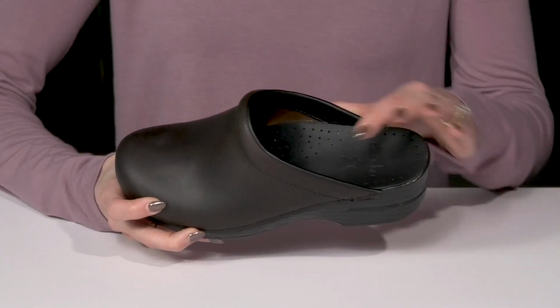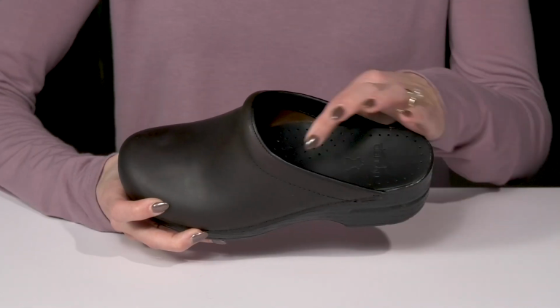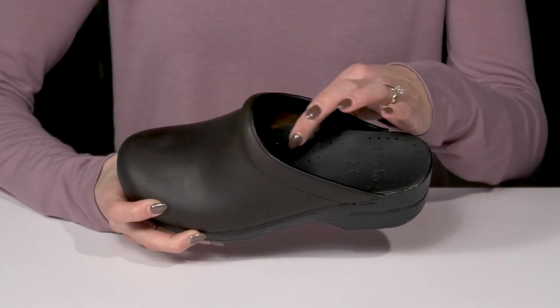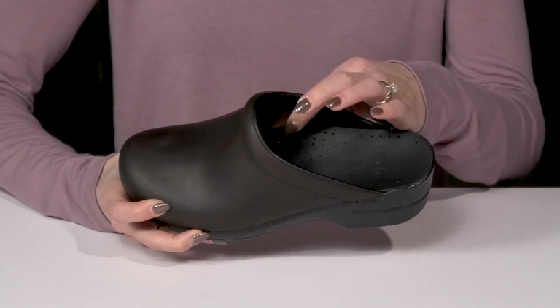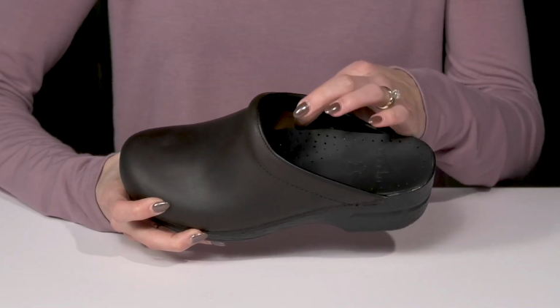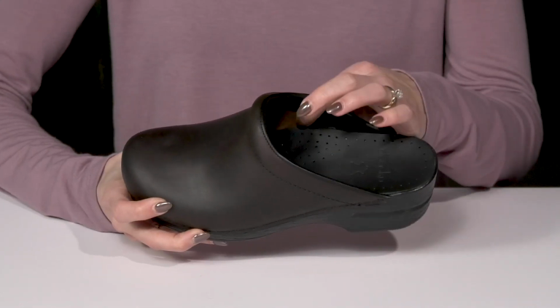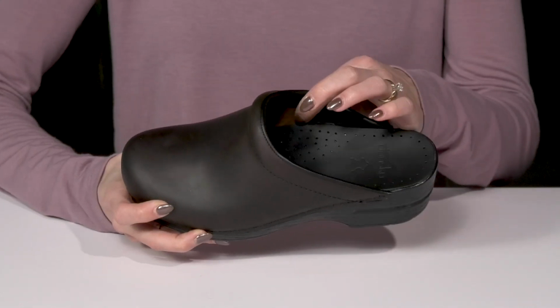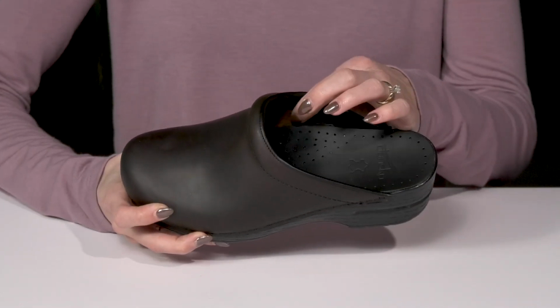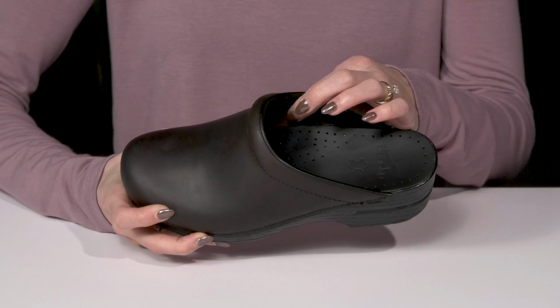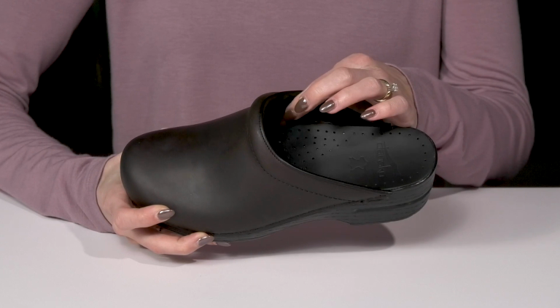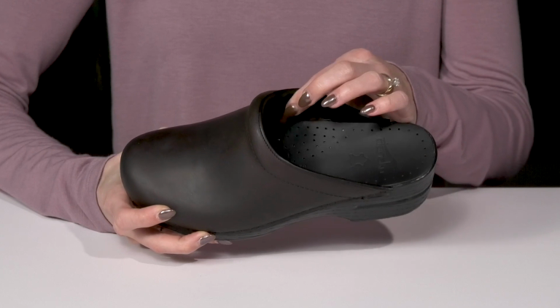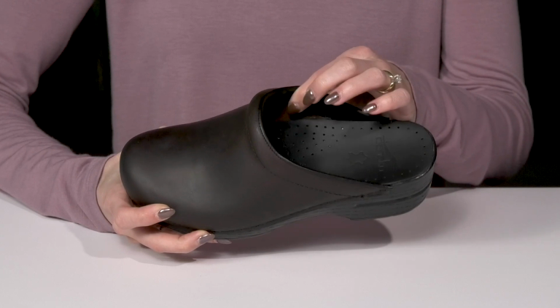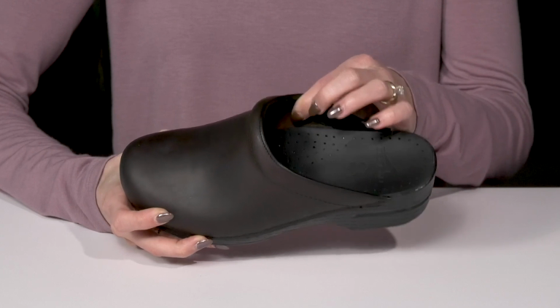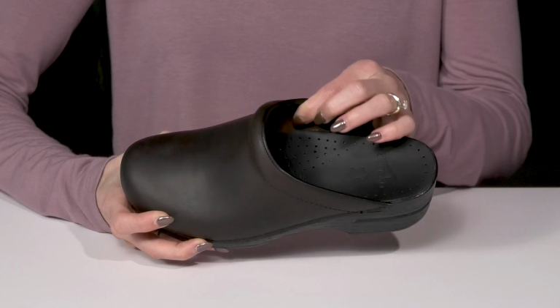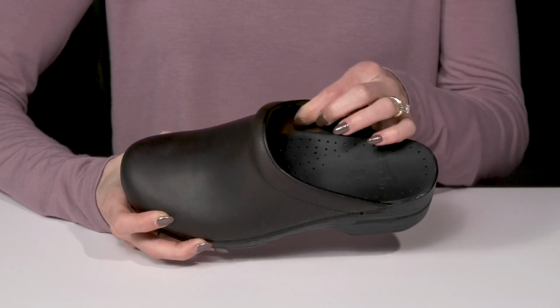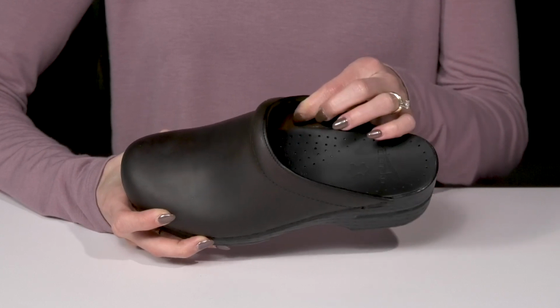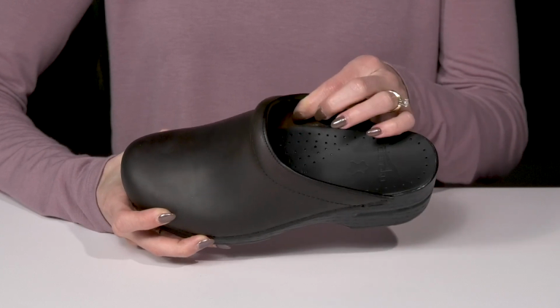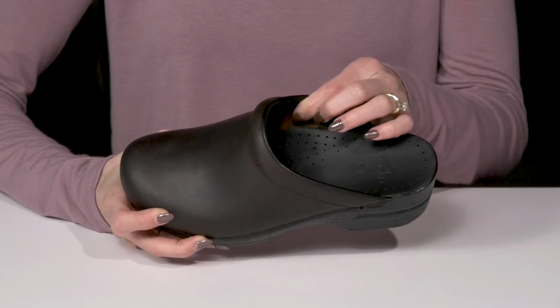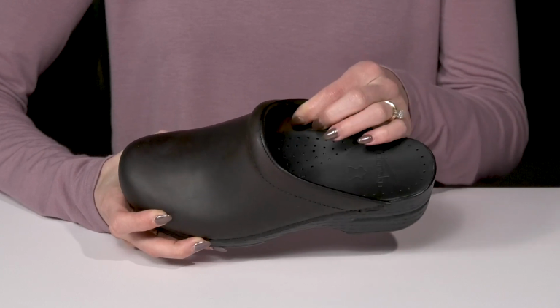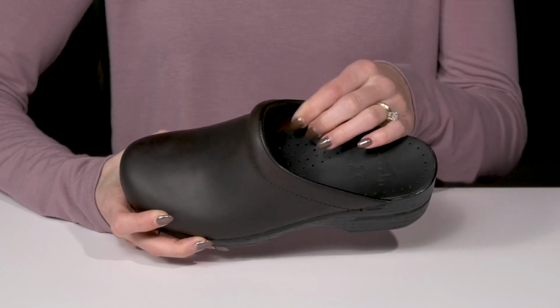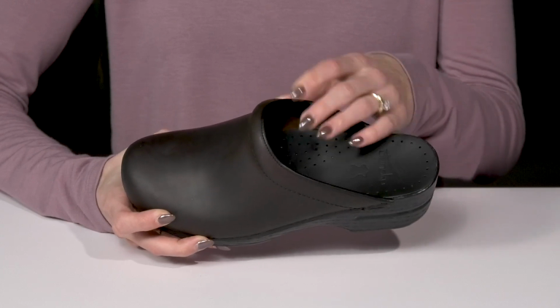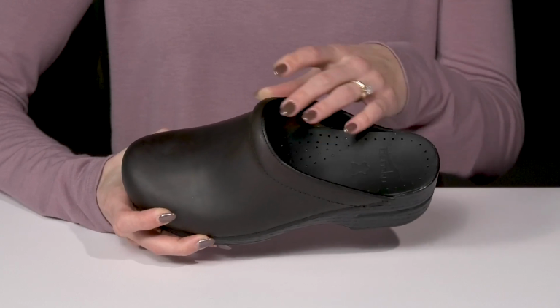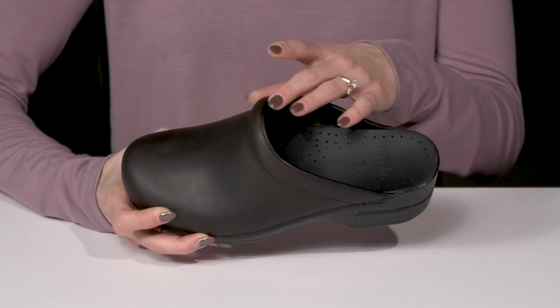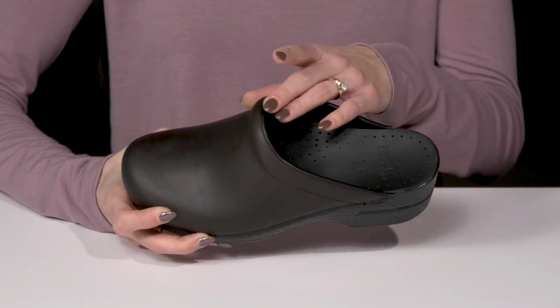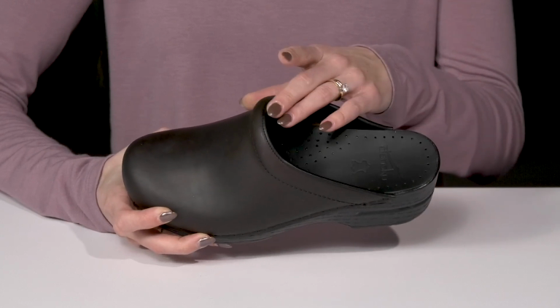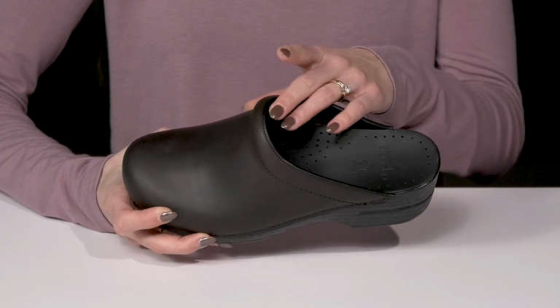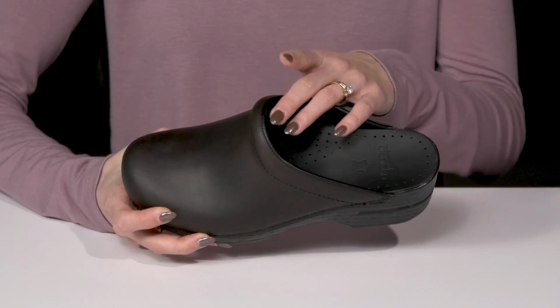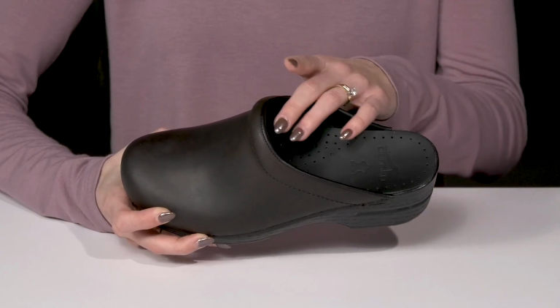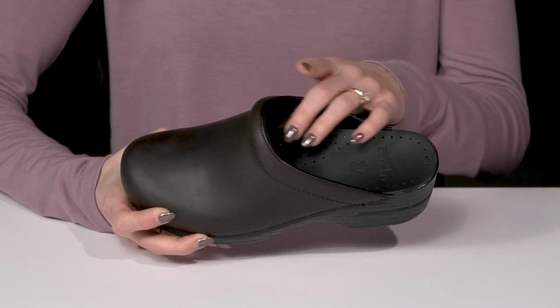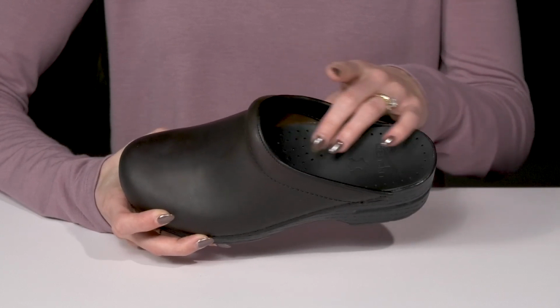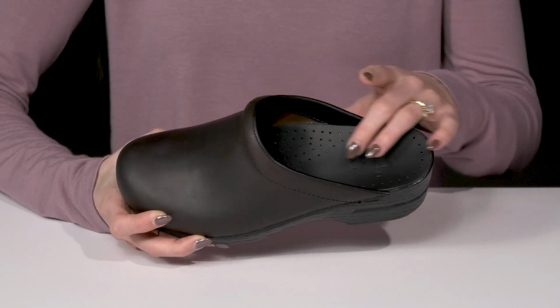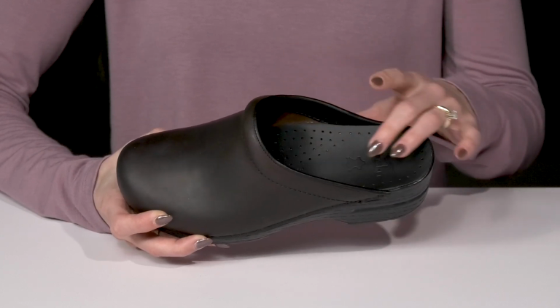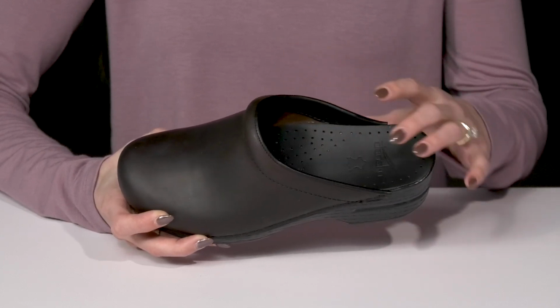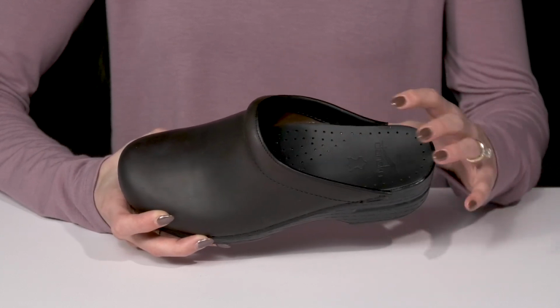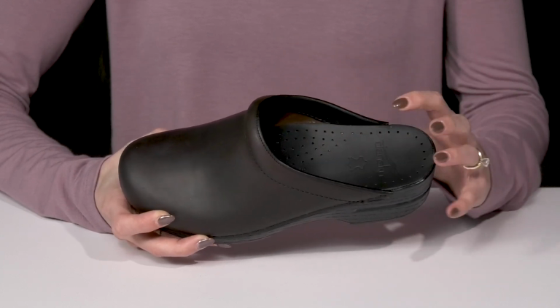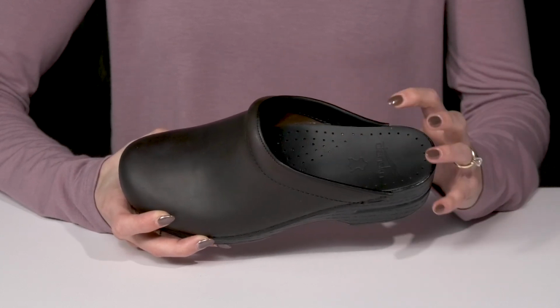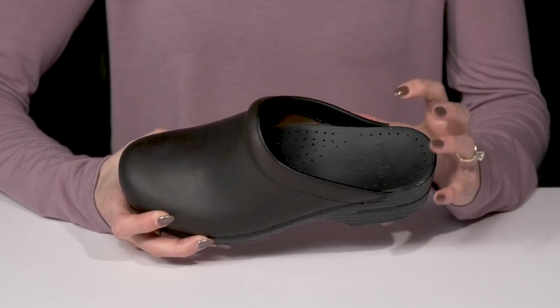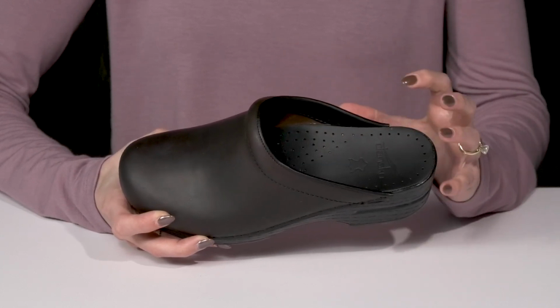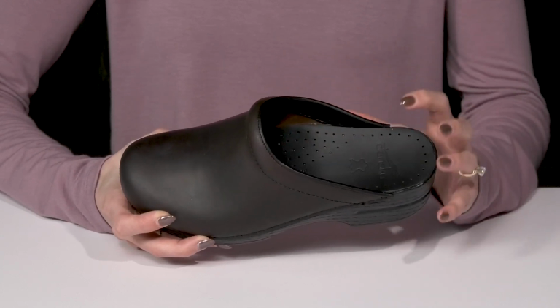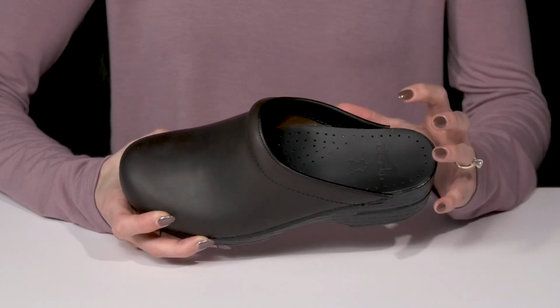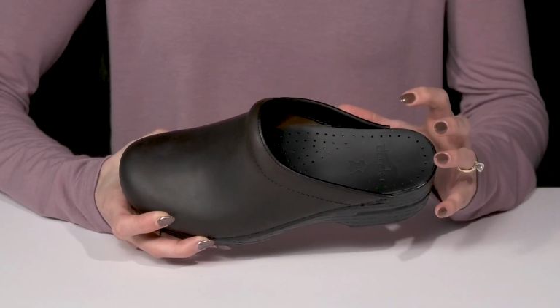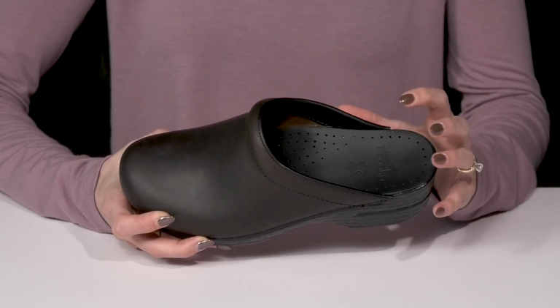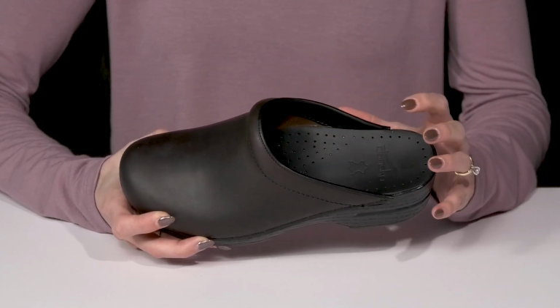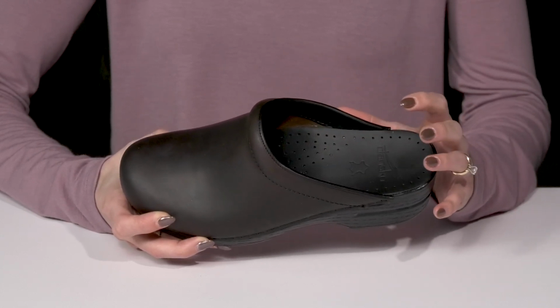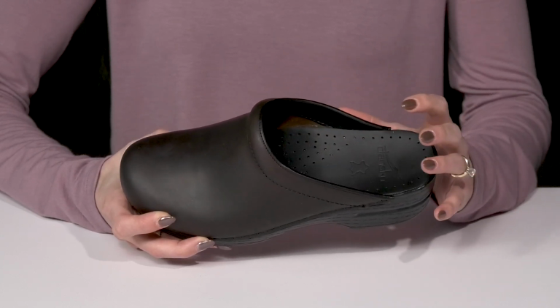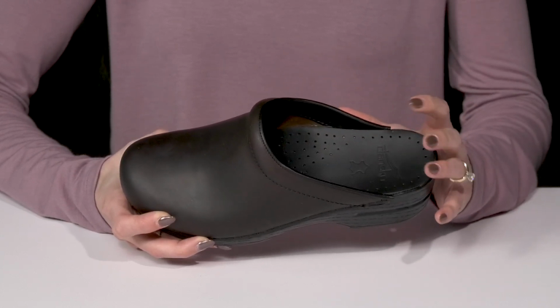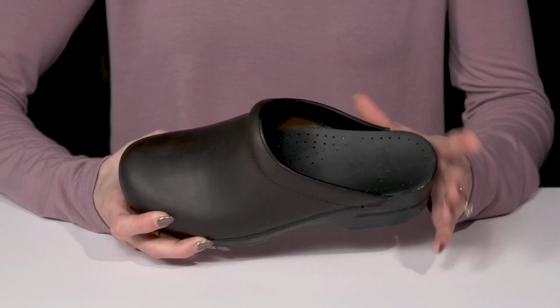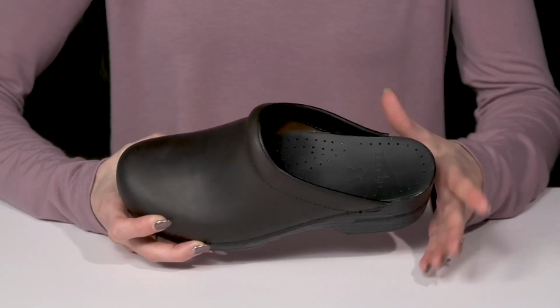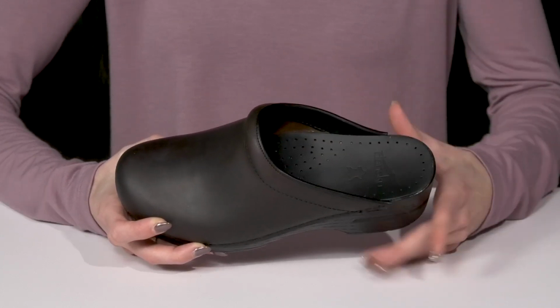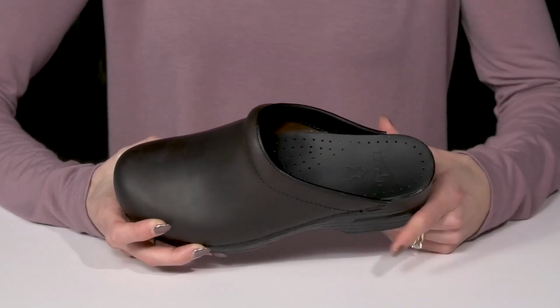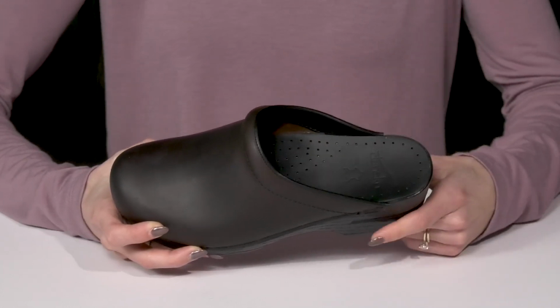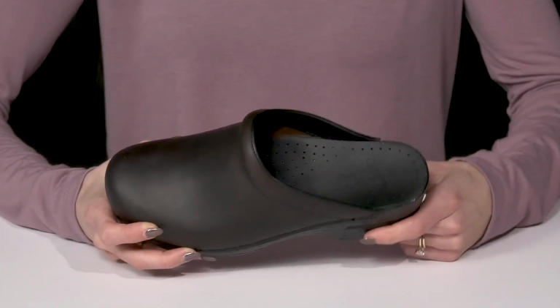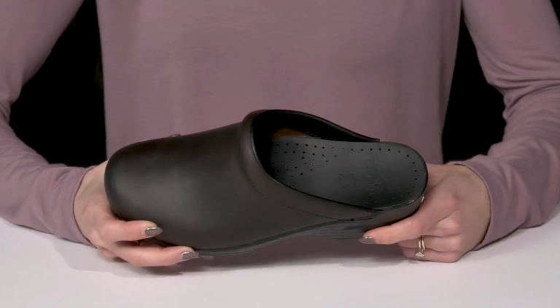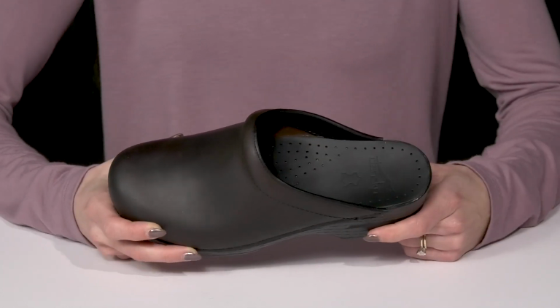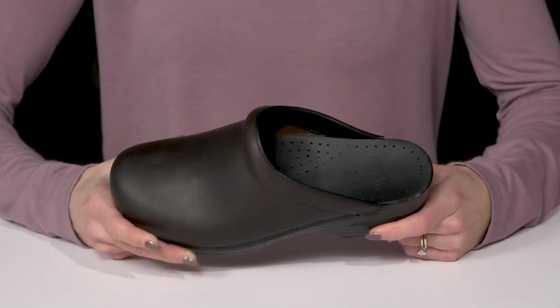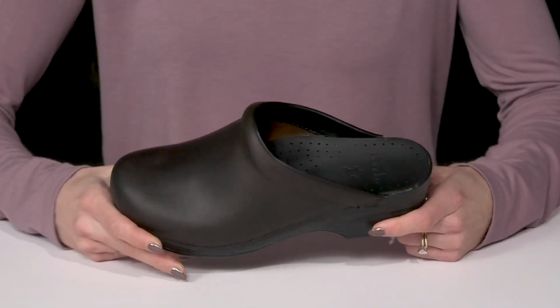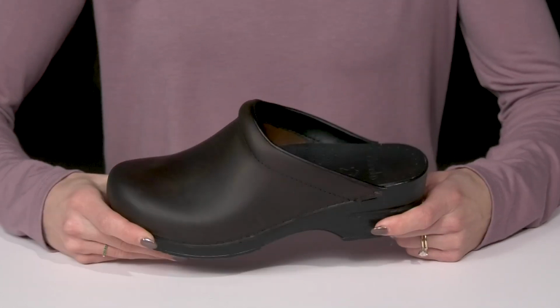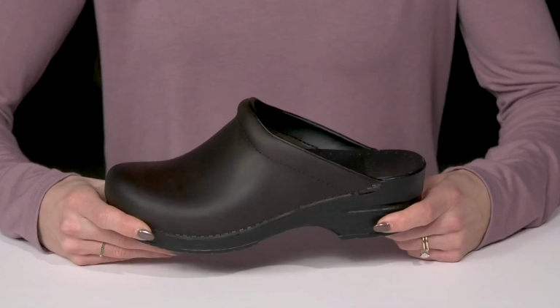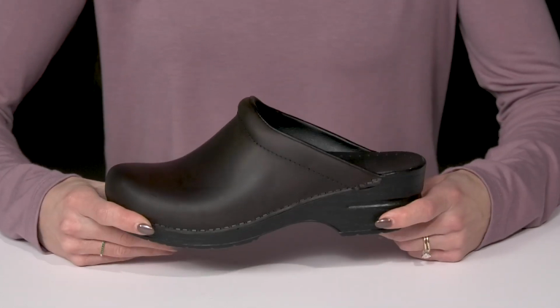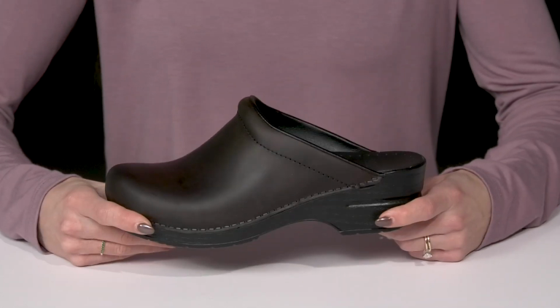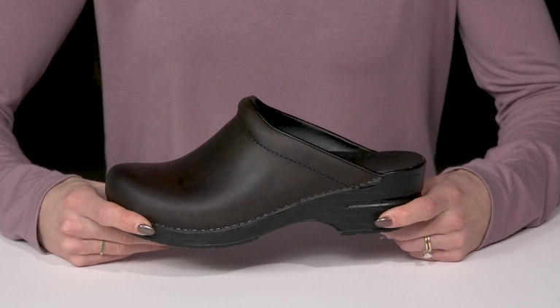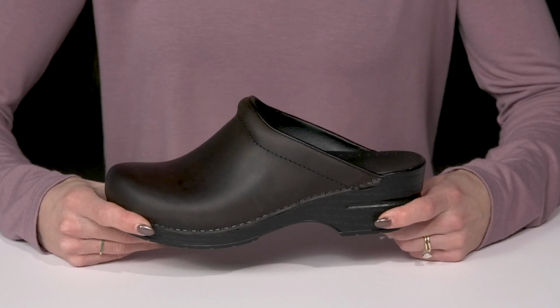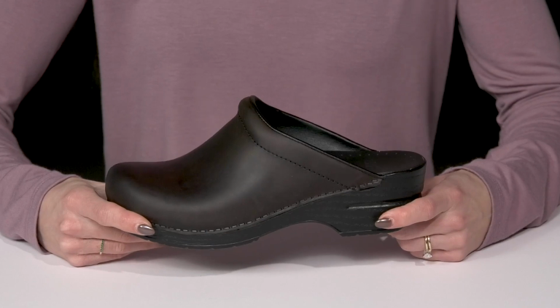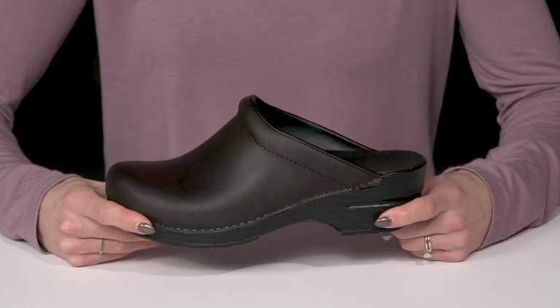They have a leather lining inside as well, so these are going to start to naturally shape to your foot, making them even more comfortable.